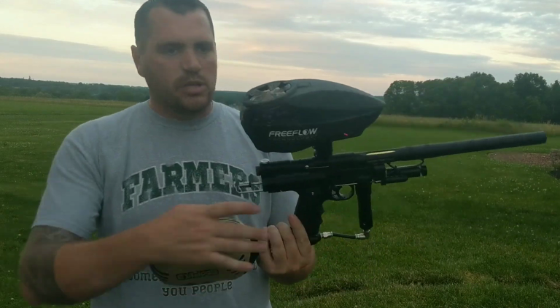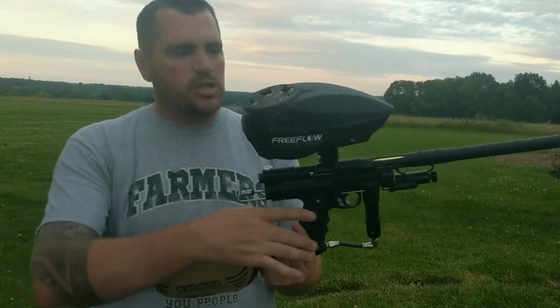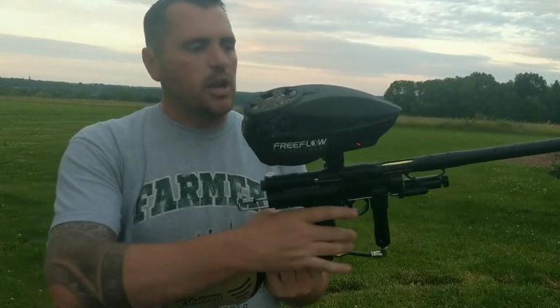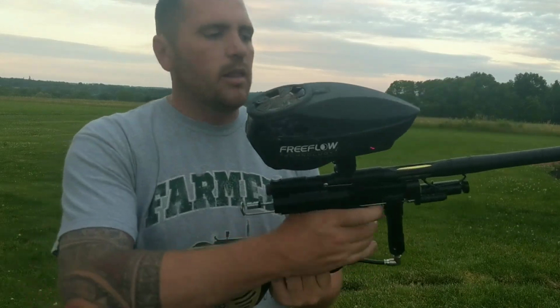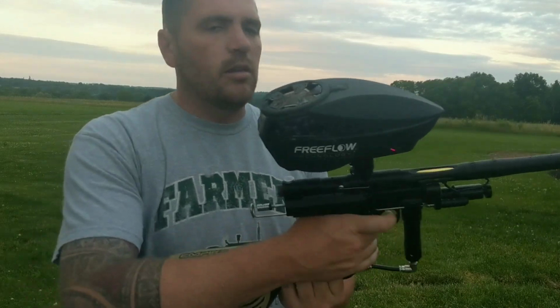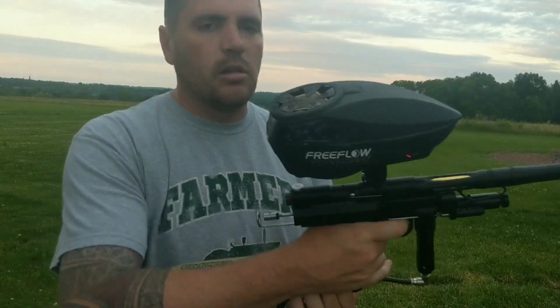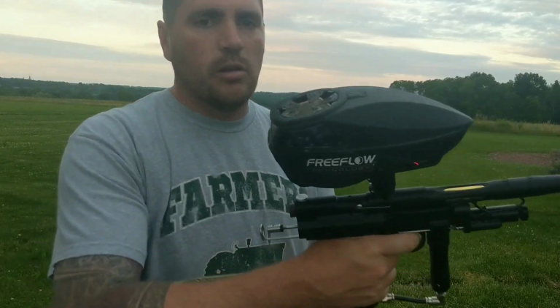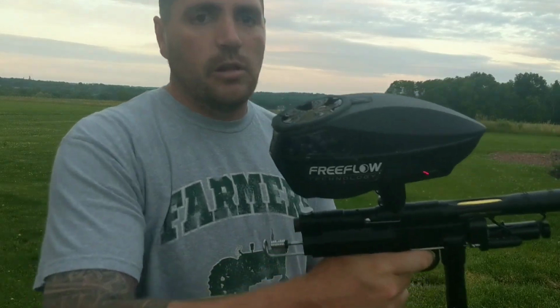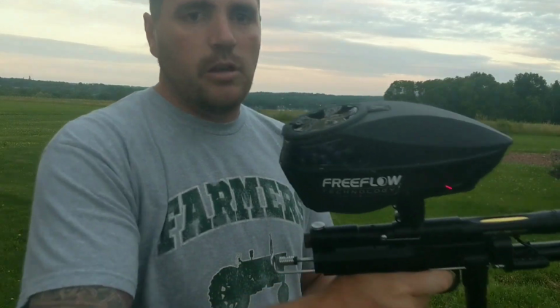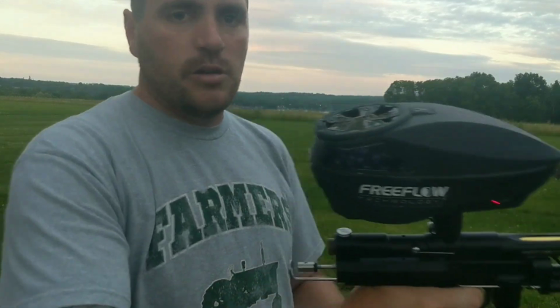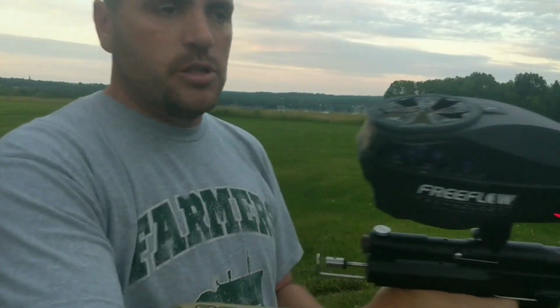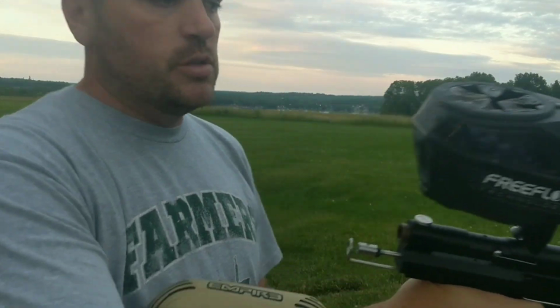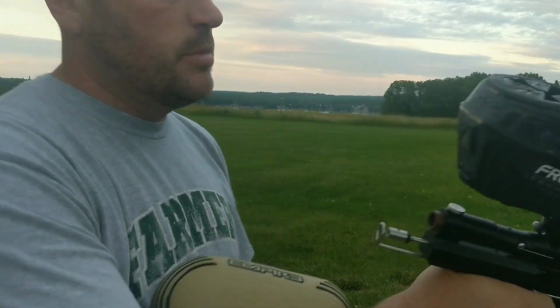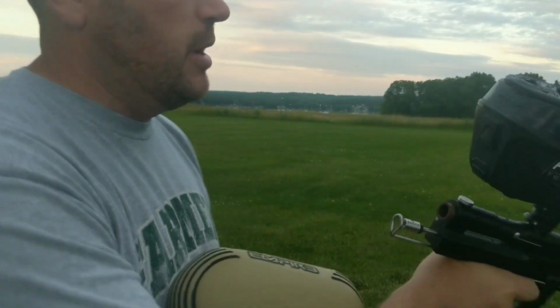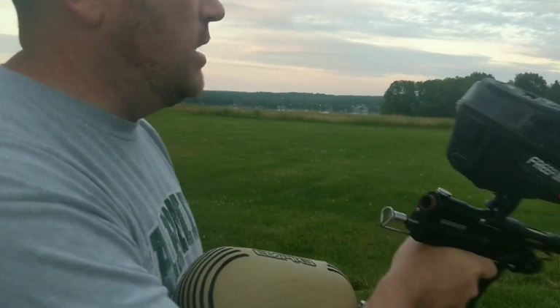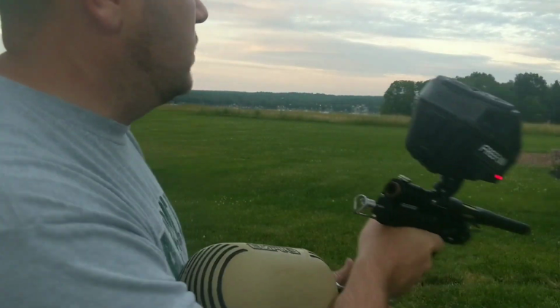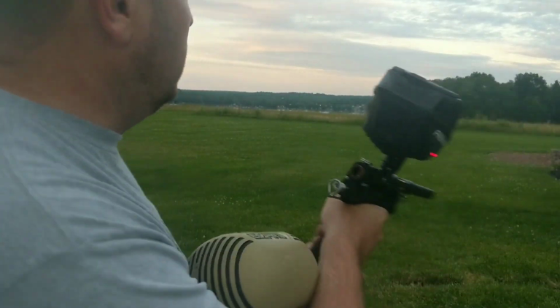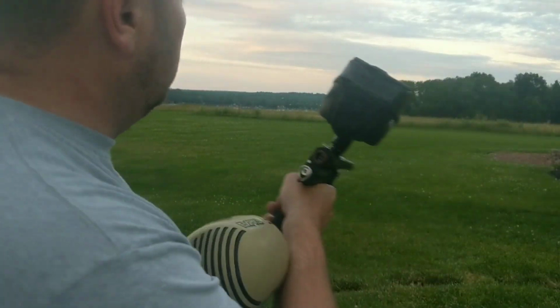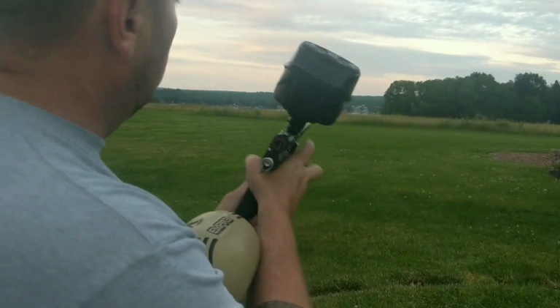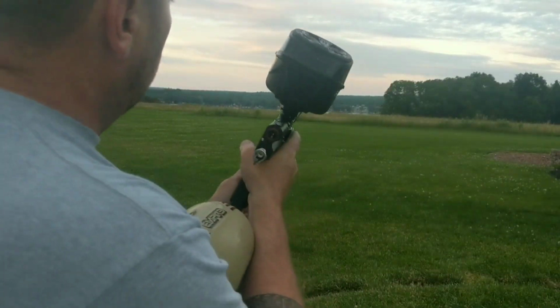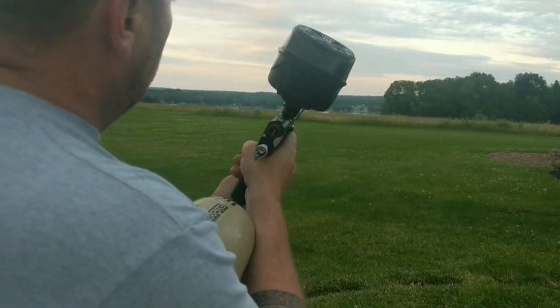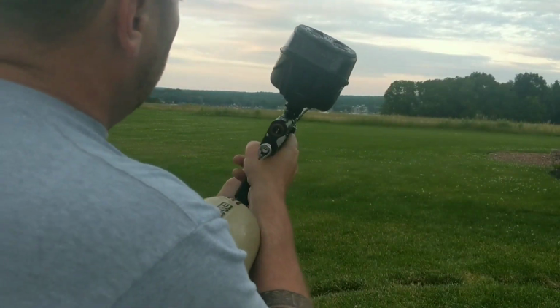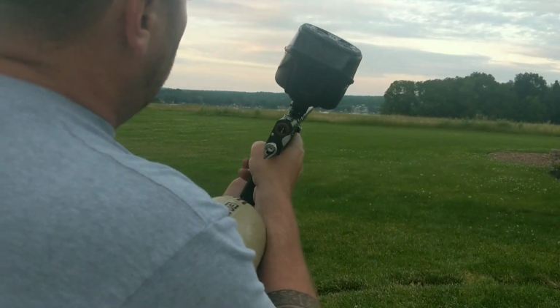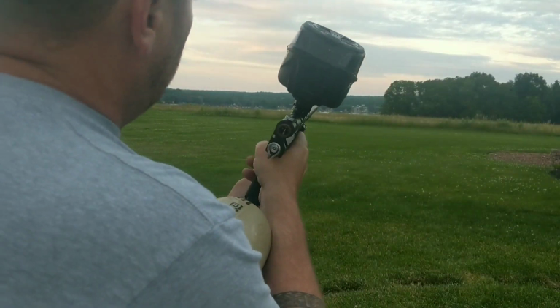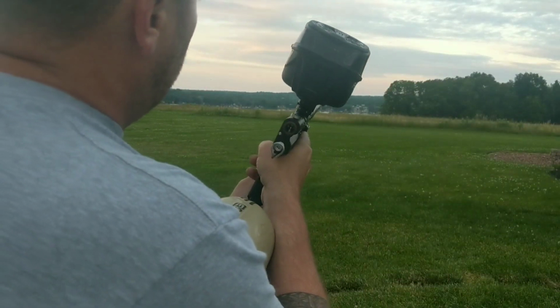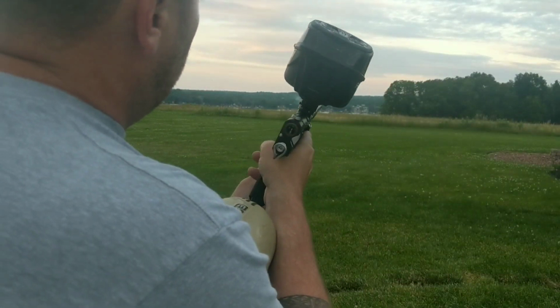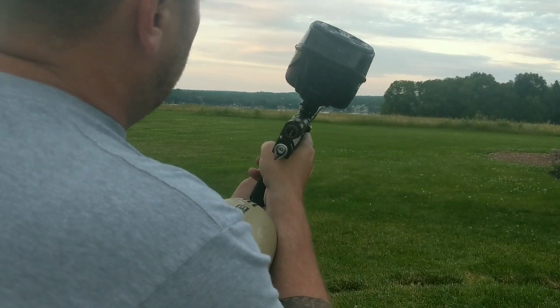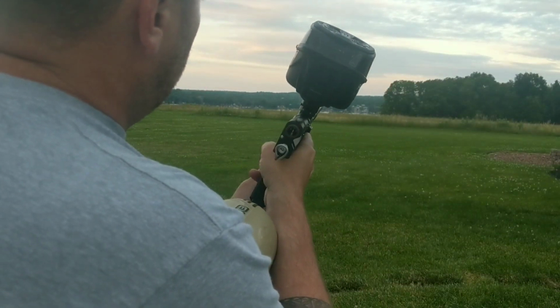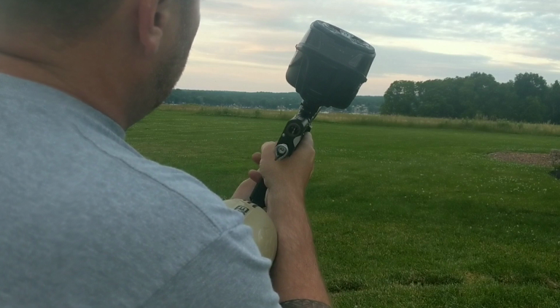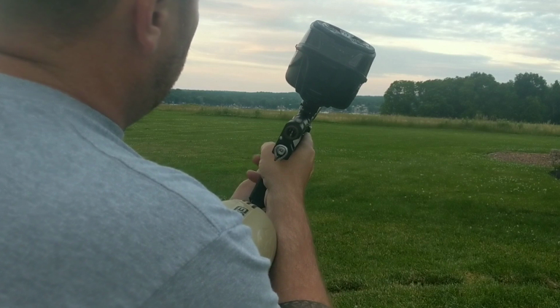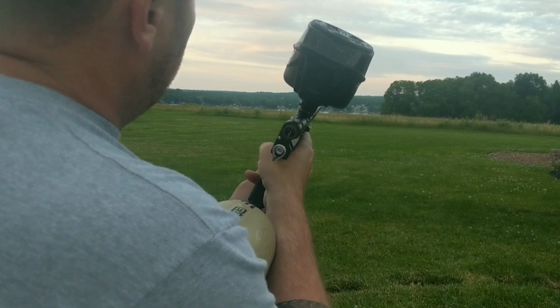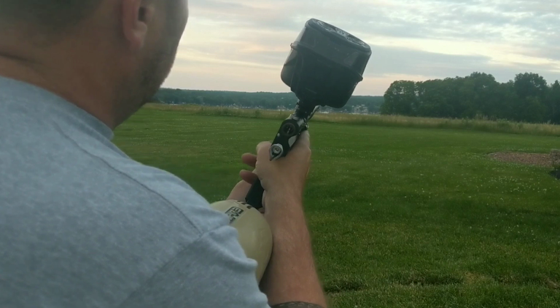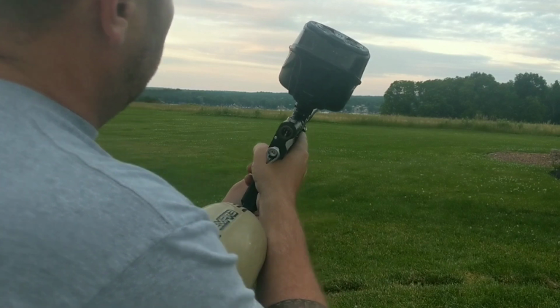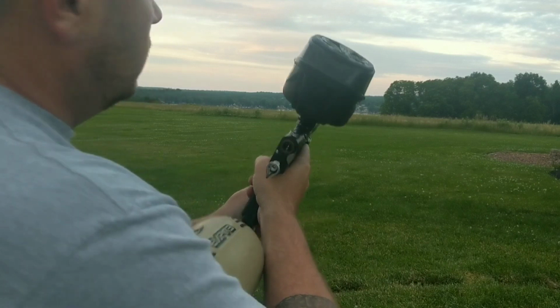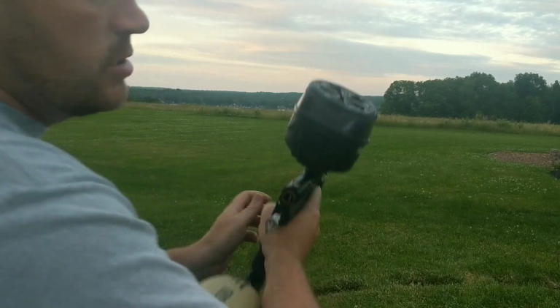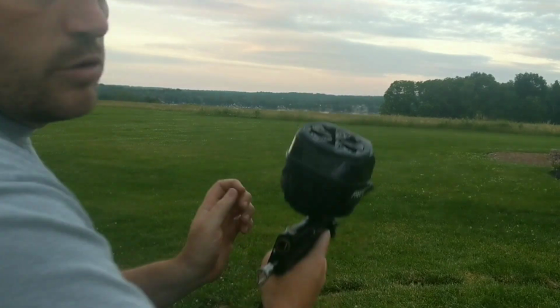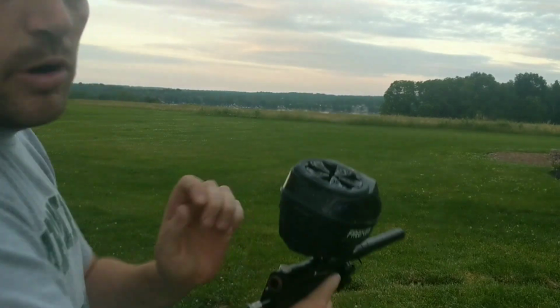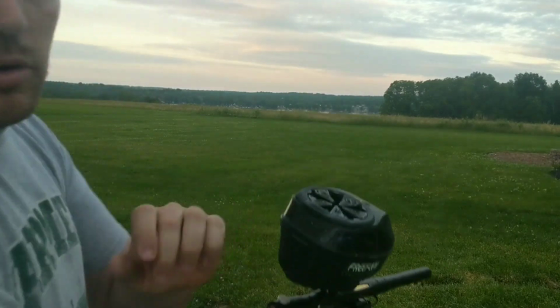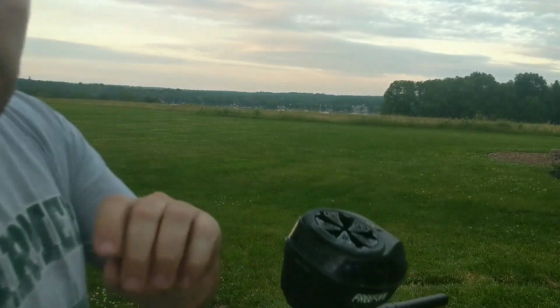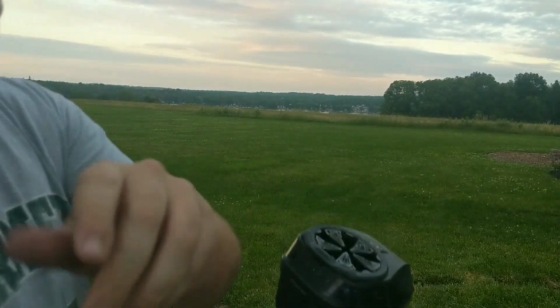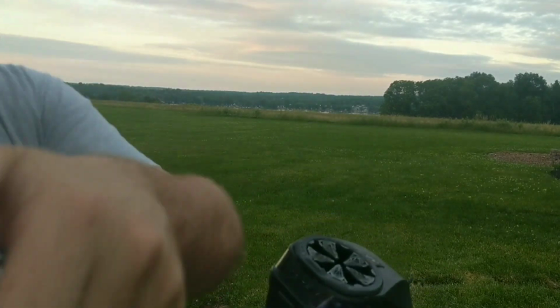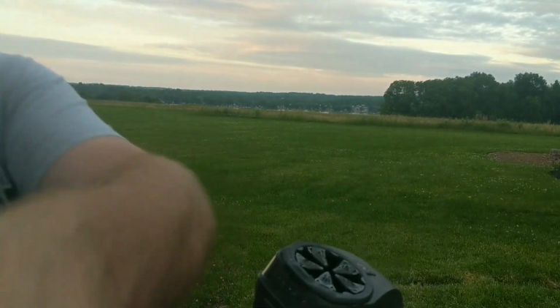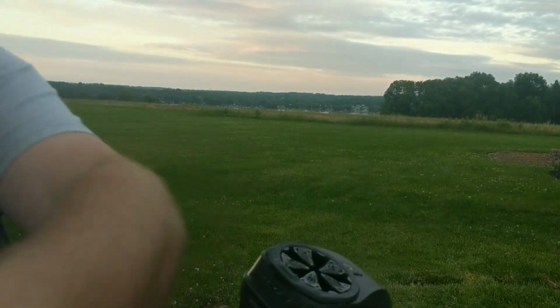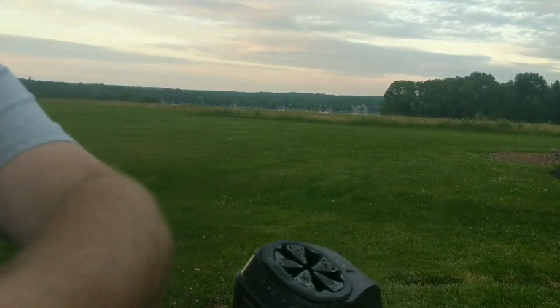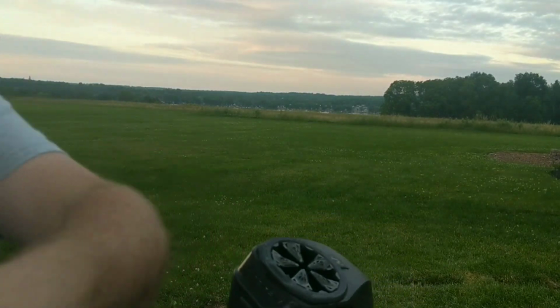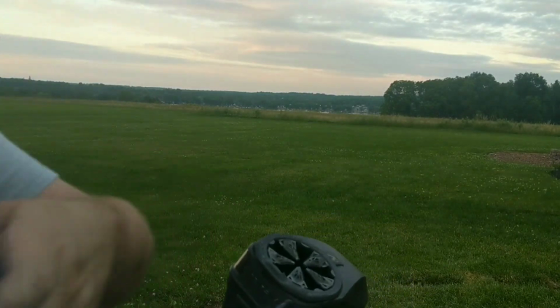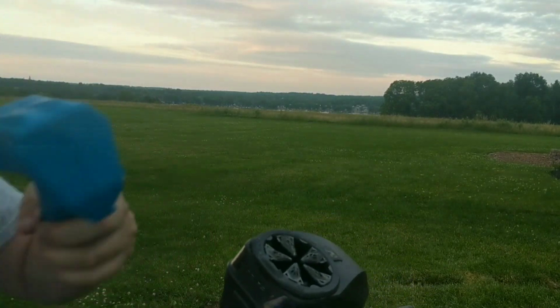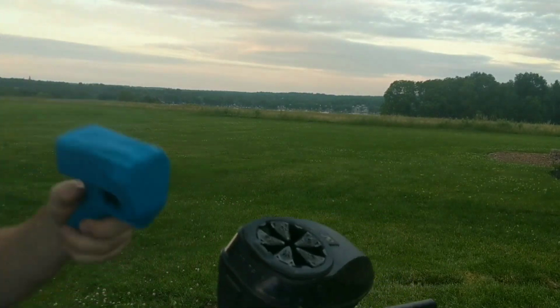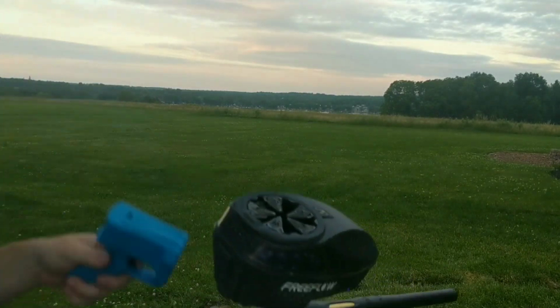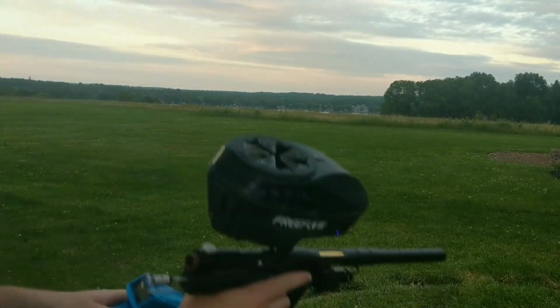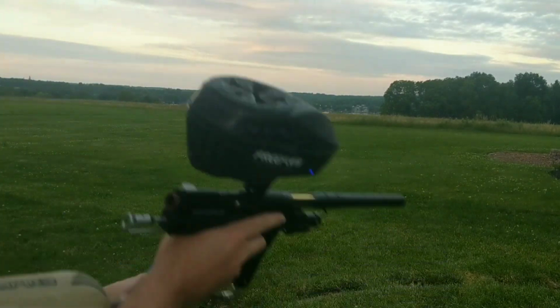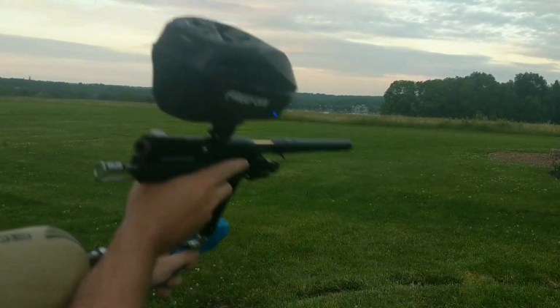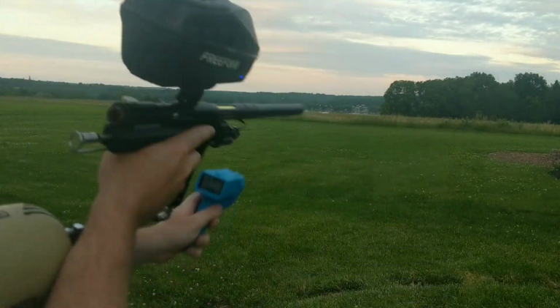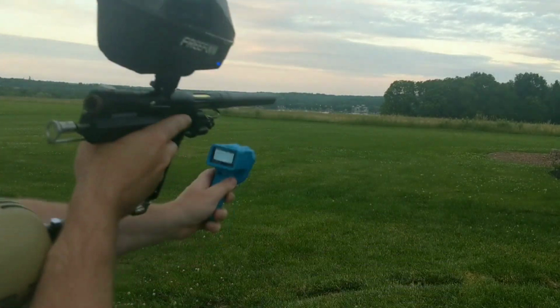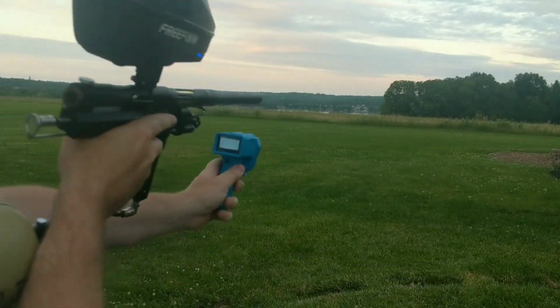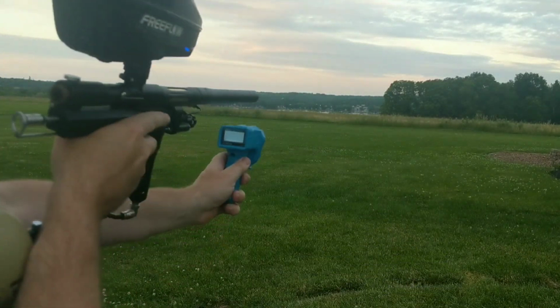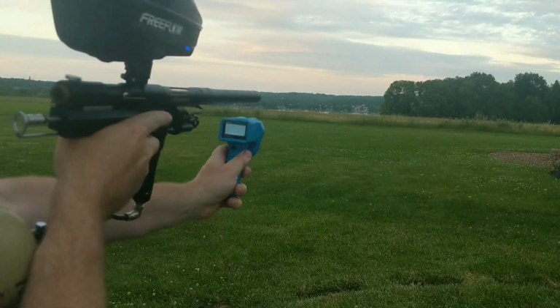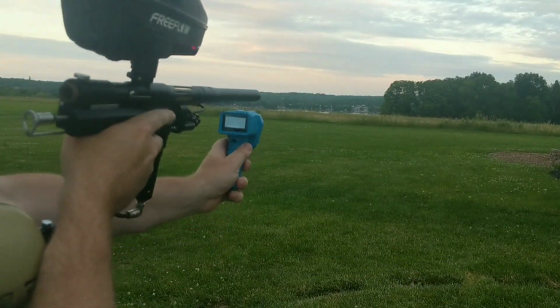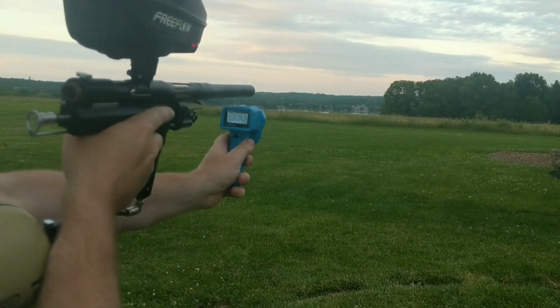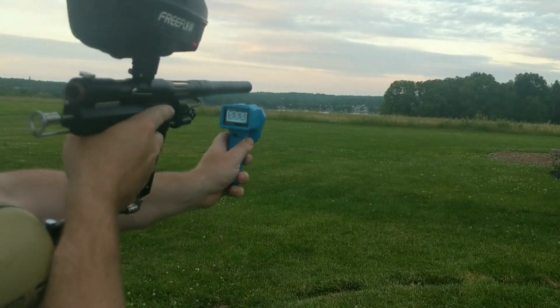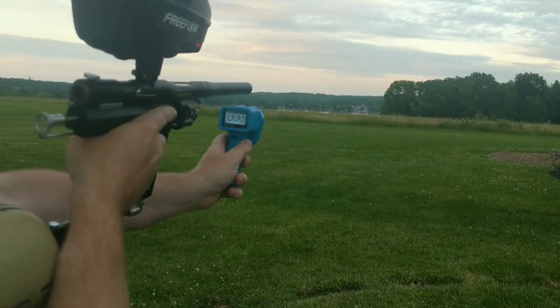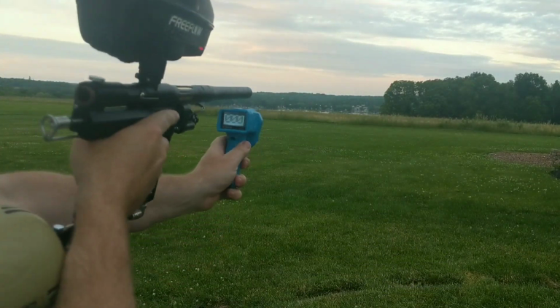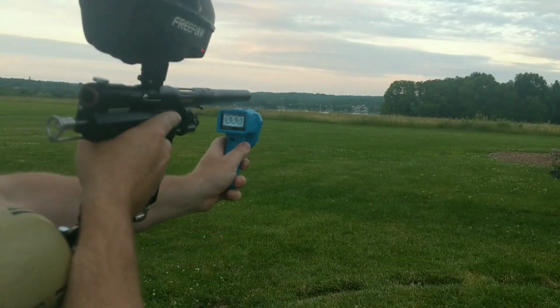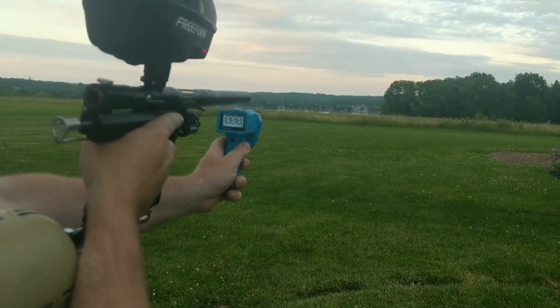I shot it a little earlier — it shoots amazing. I'm gonna chrony it really quick. I'm gonna try and let you see this tonight.